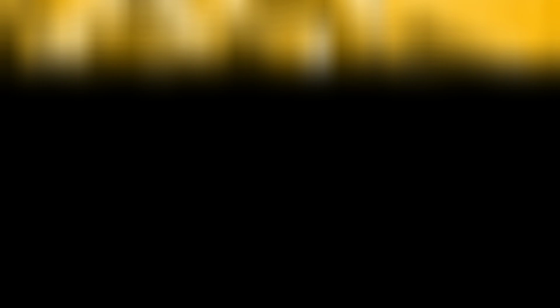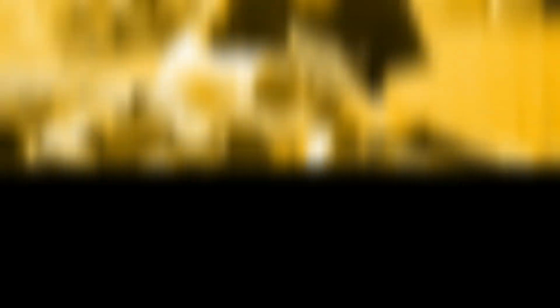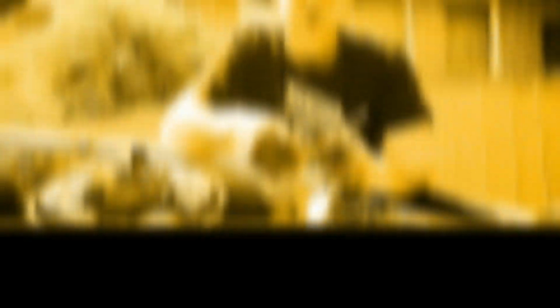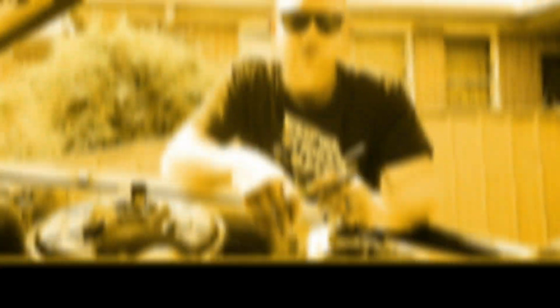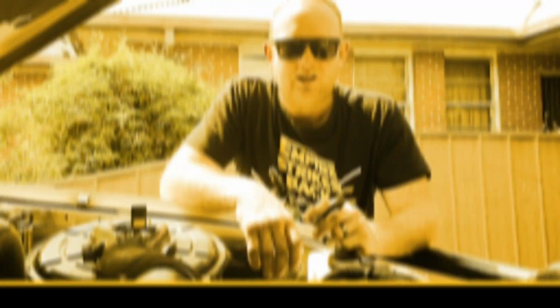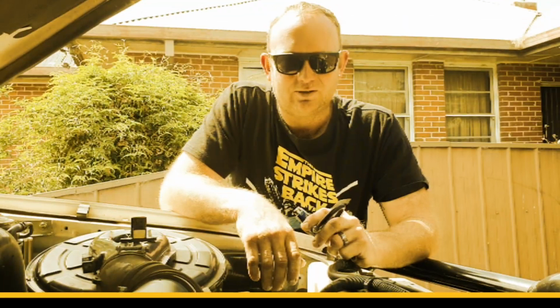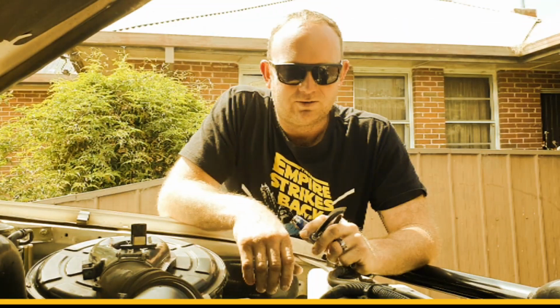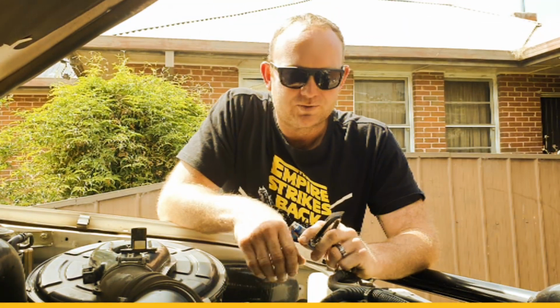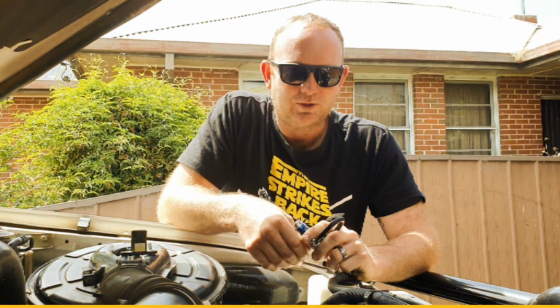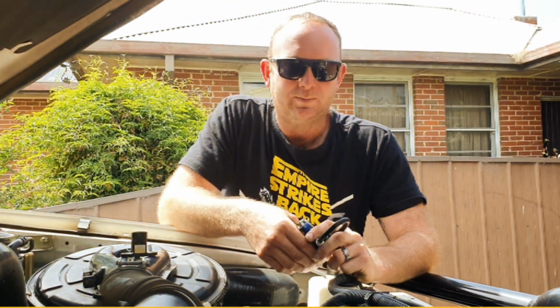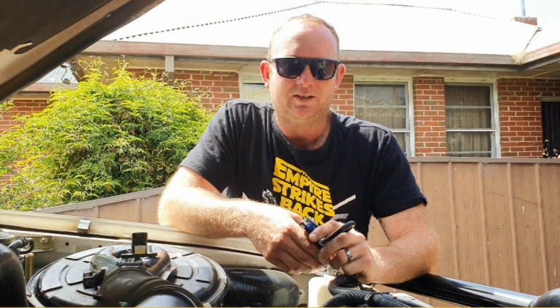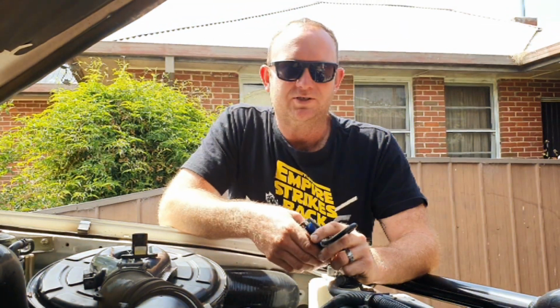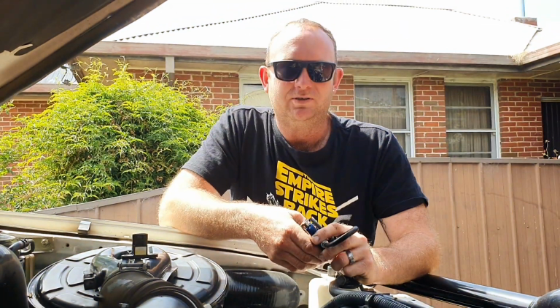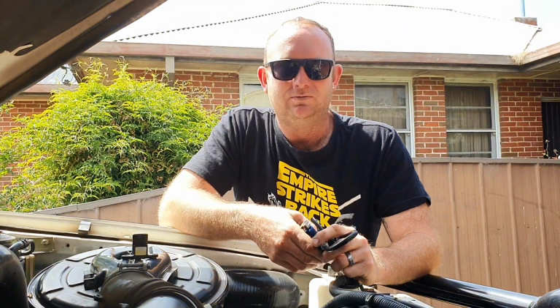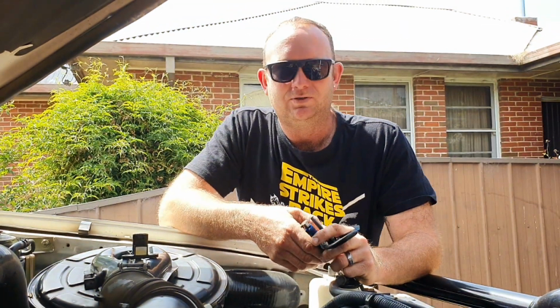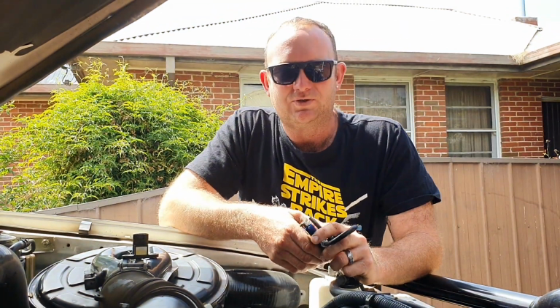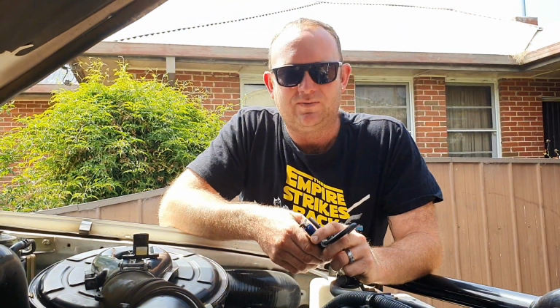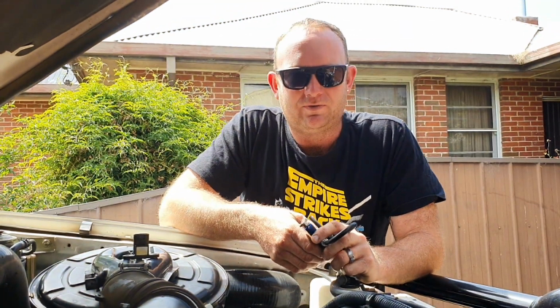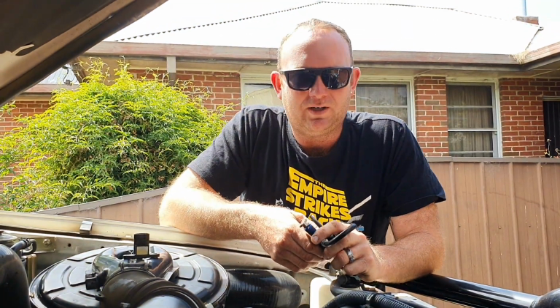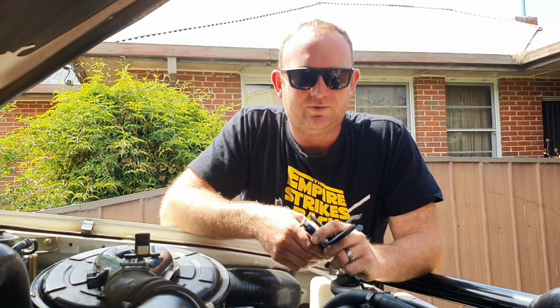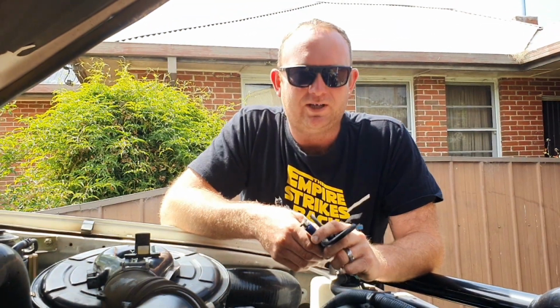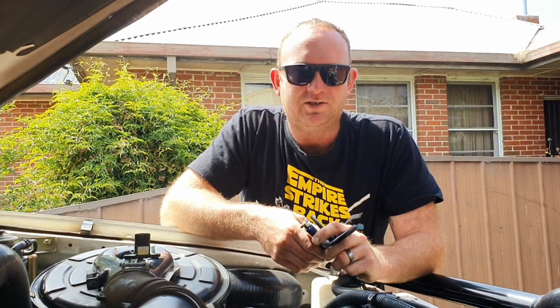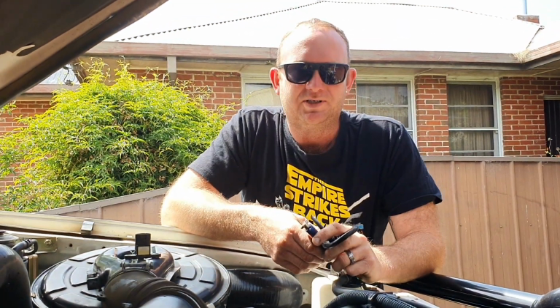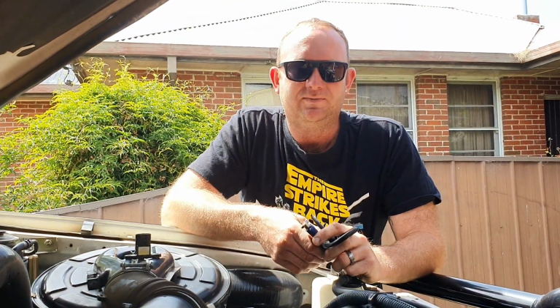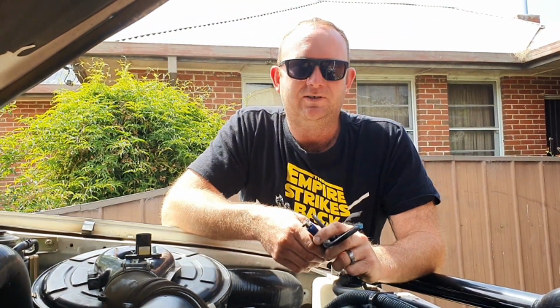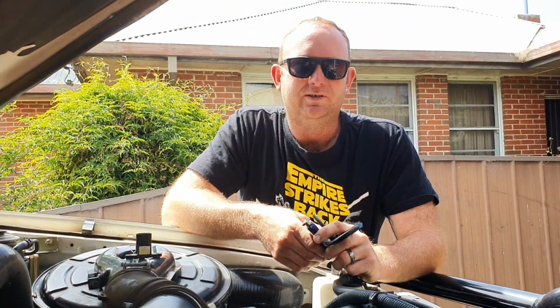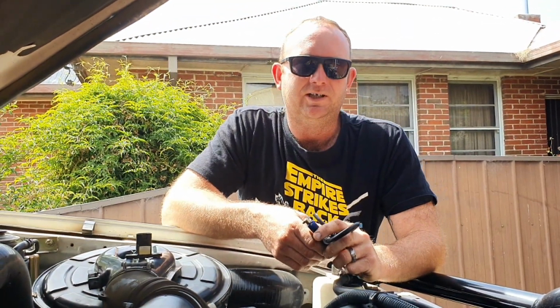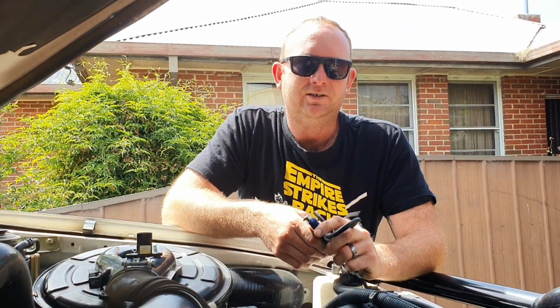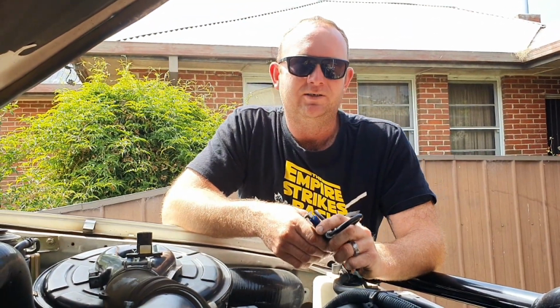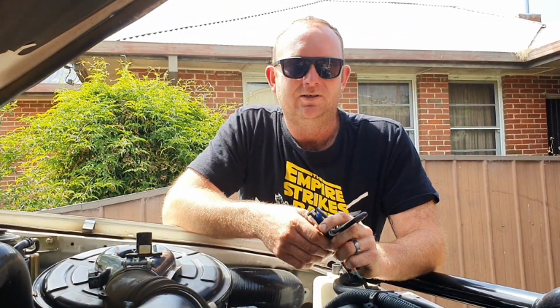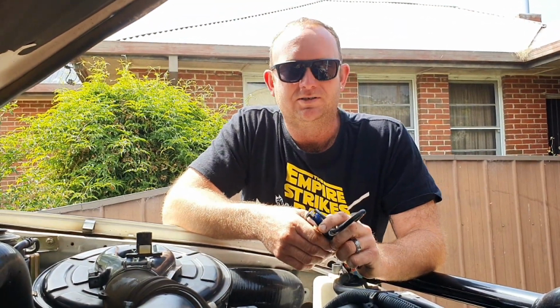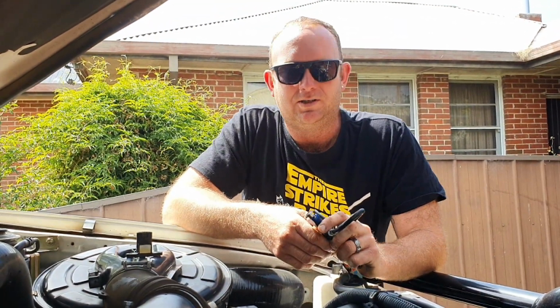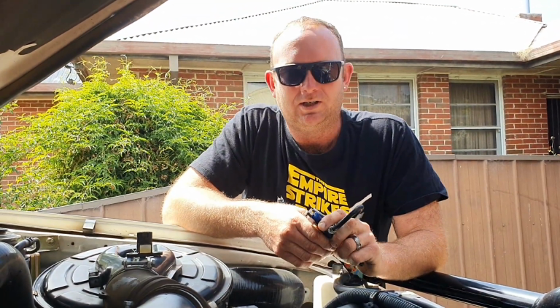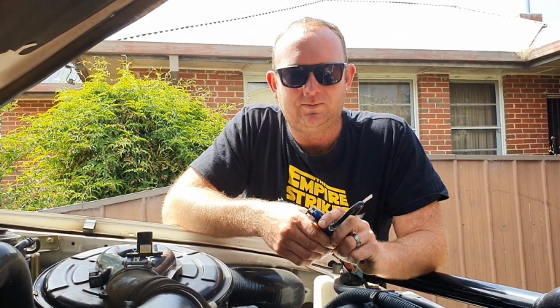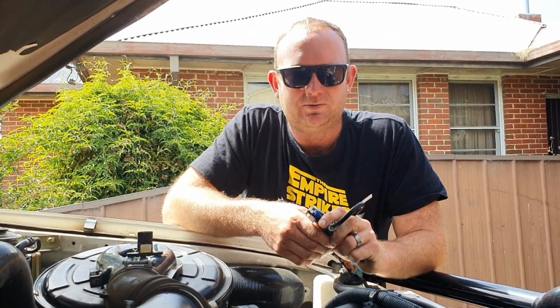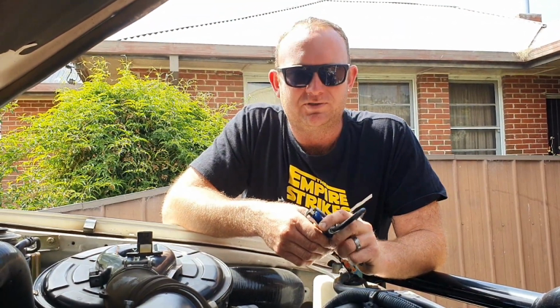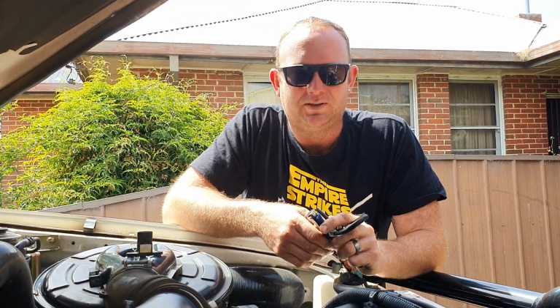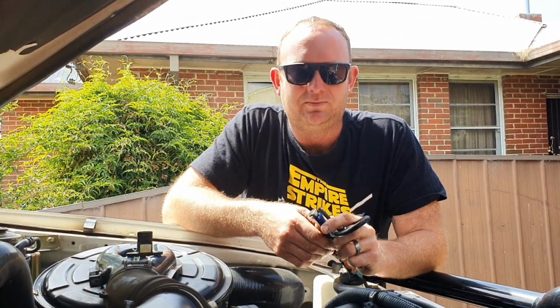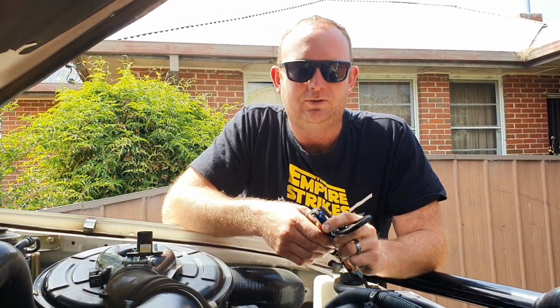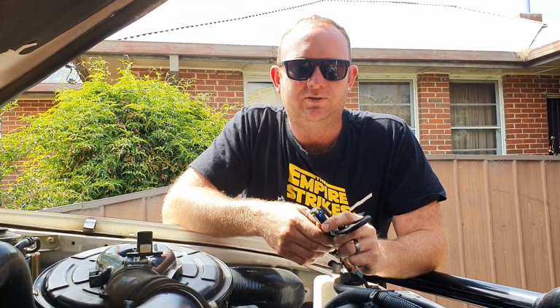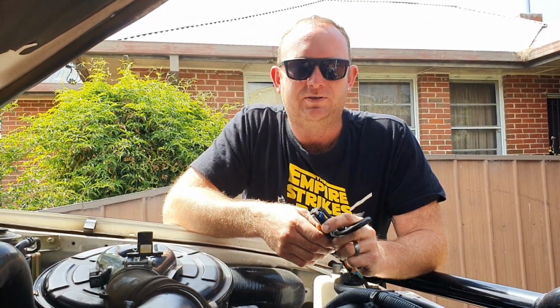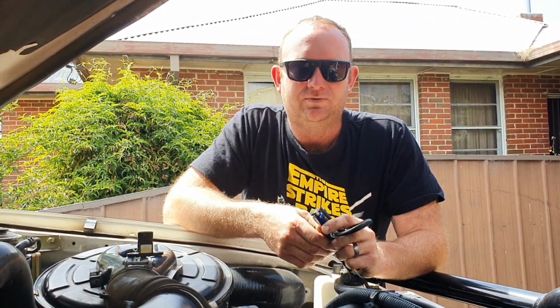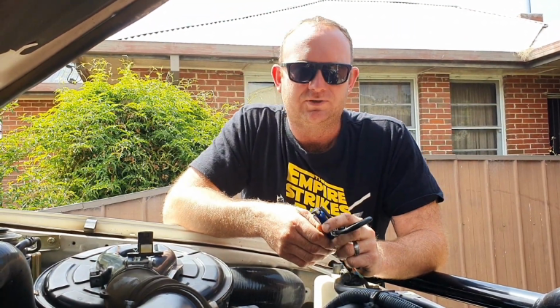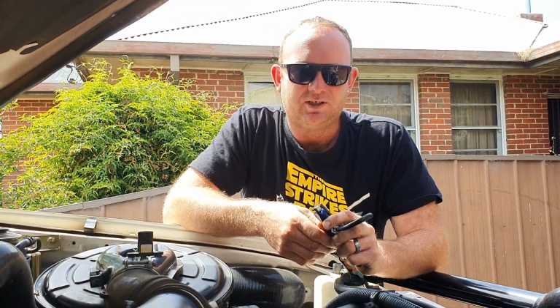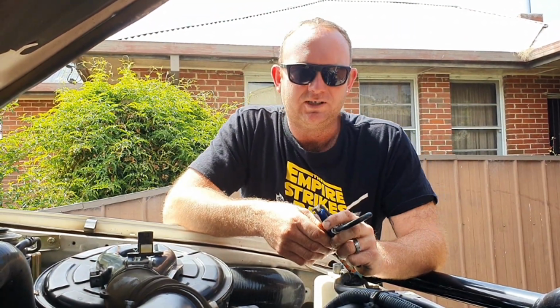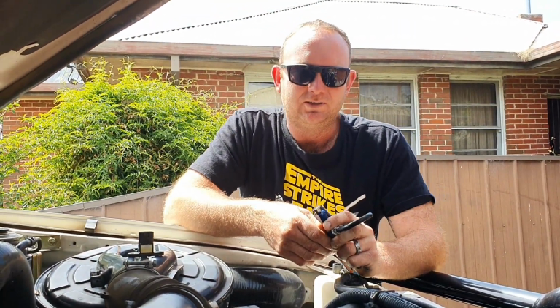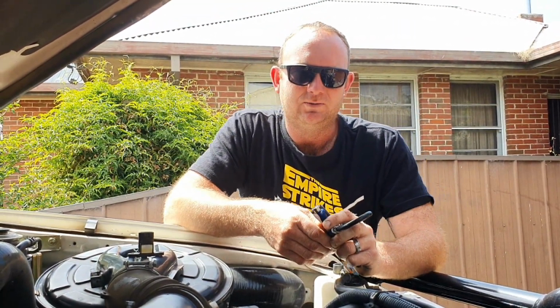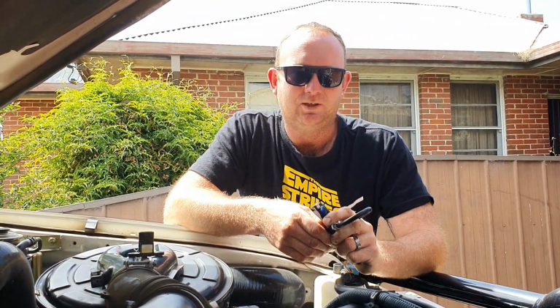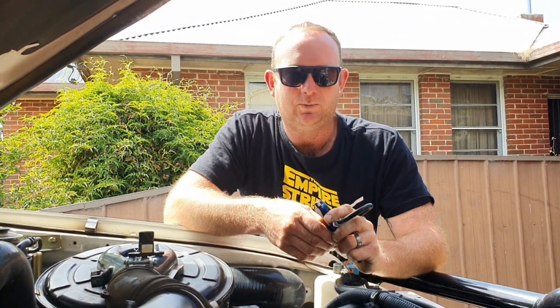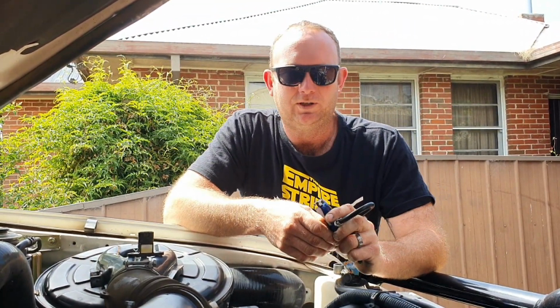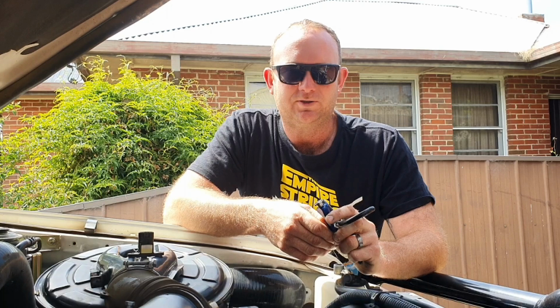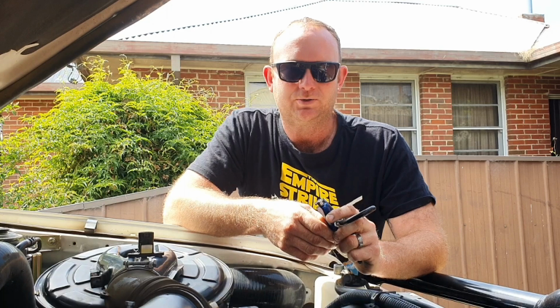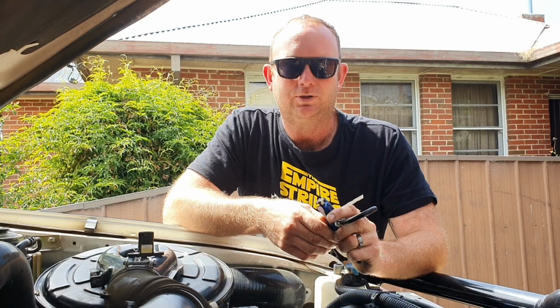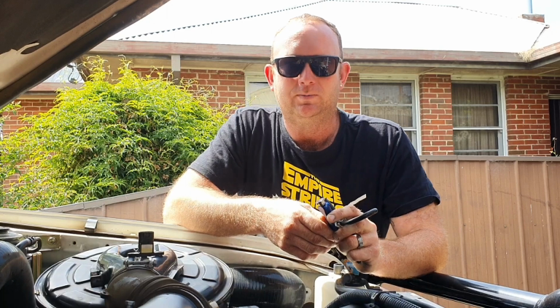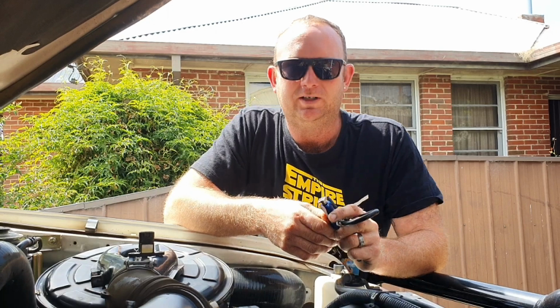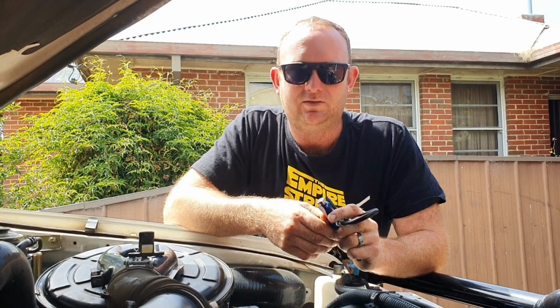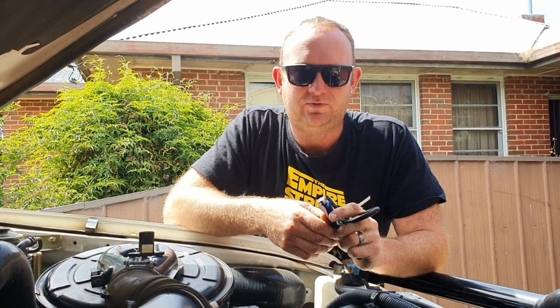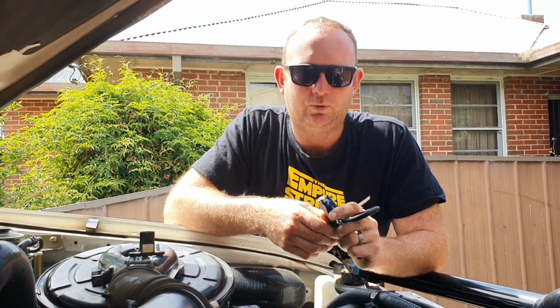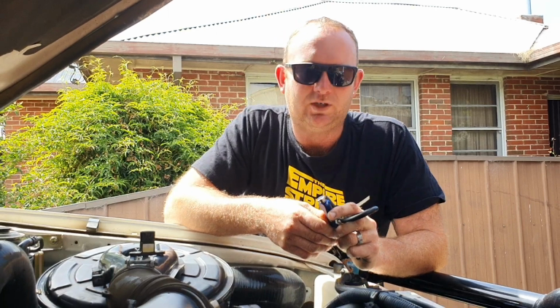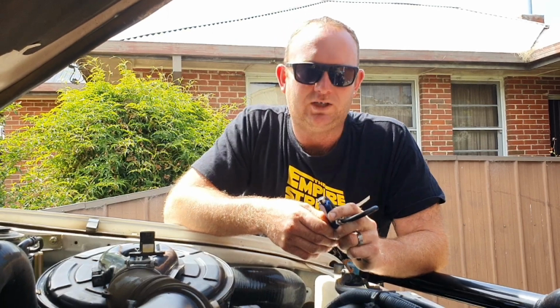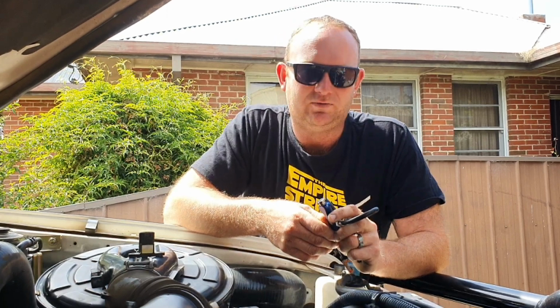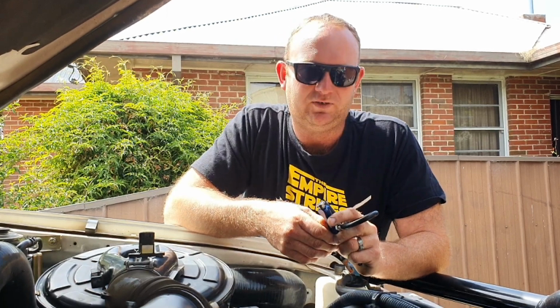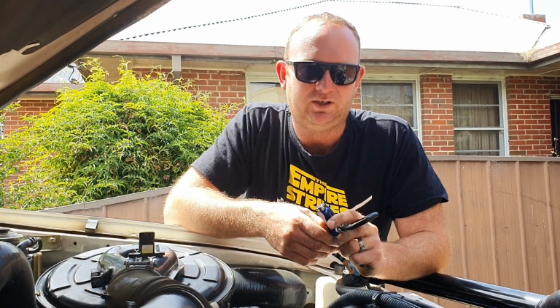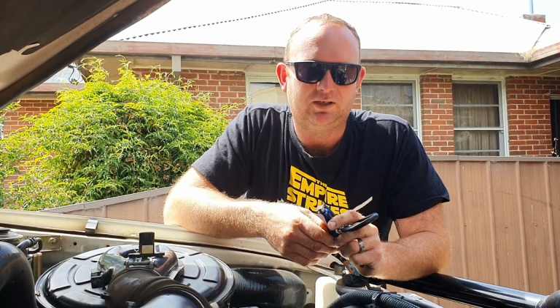Hey guys, welcome back to the channel. Trav30387 here again. So we're going to be doing something a little bit different today — we're going to be talking about the Fuel Cut Defender.